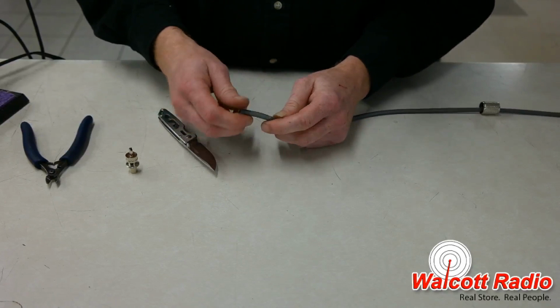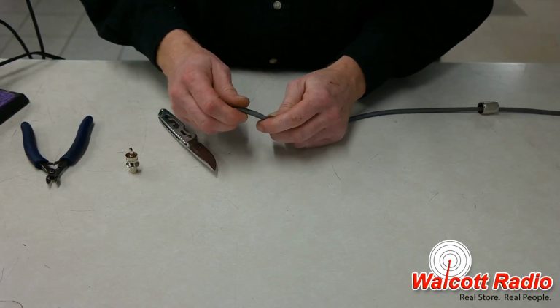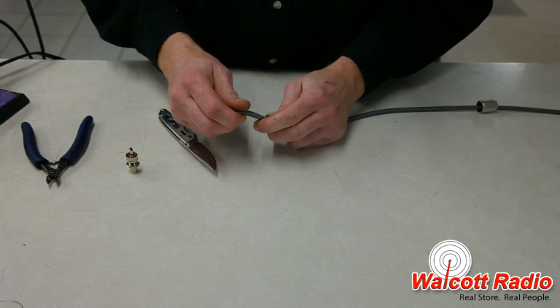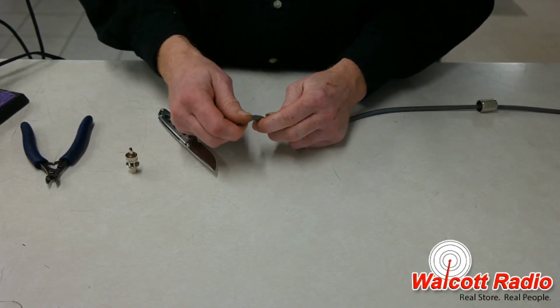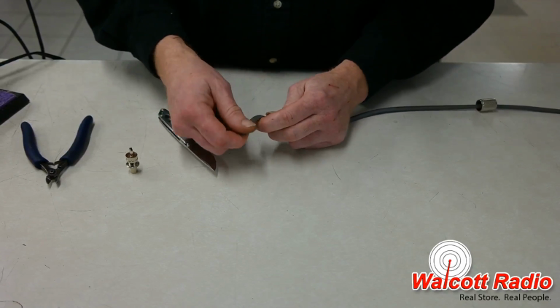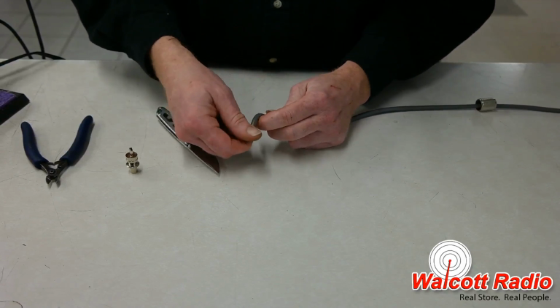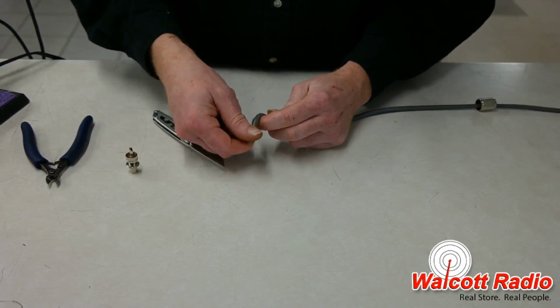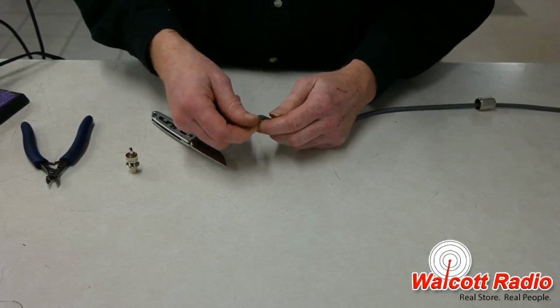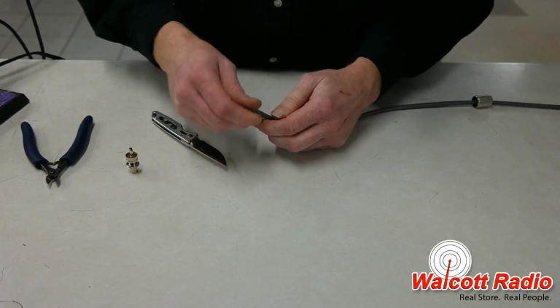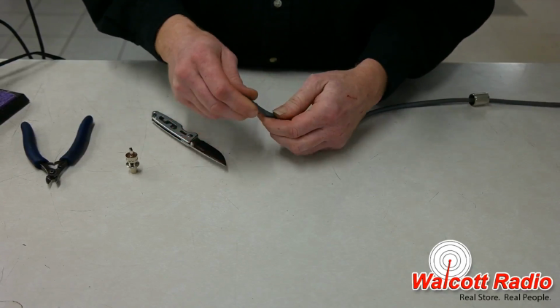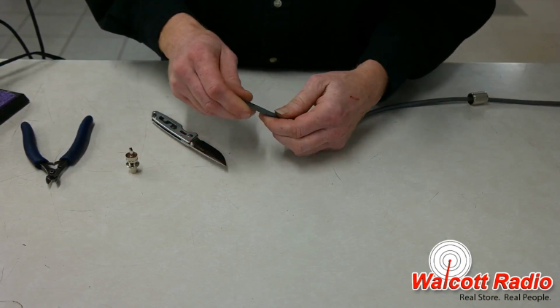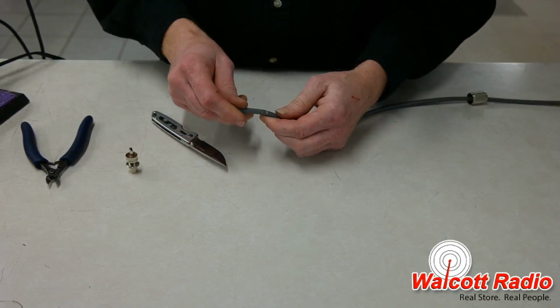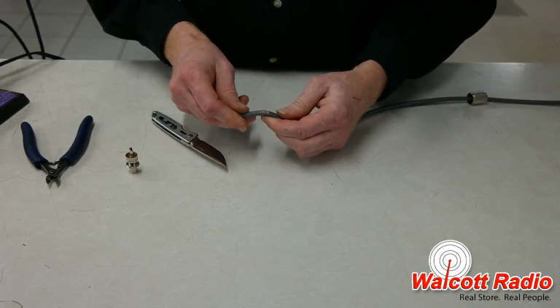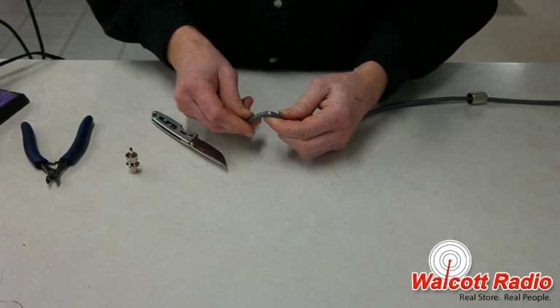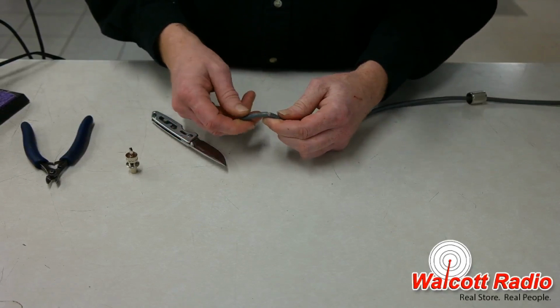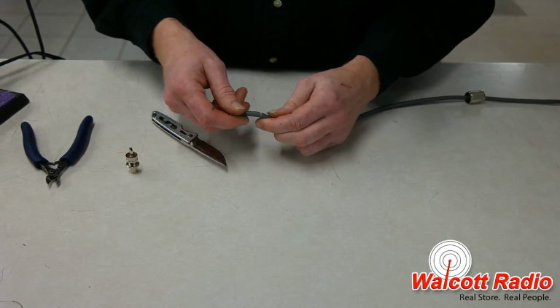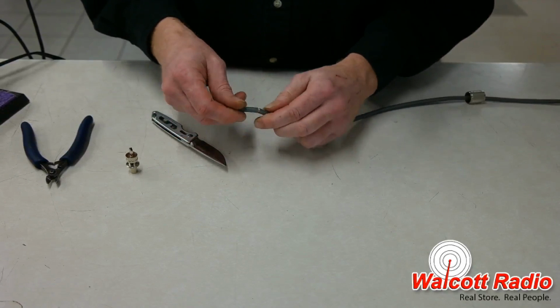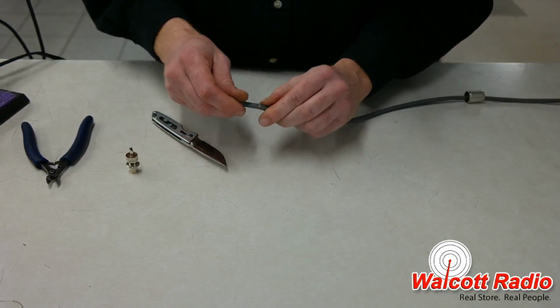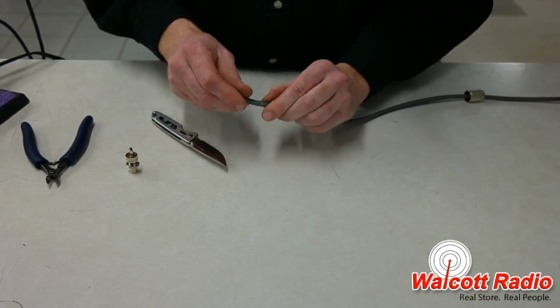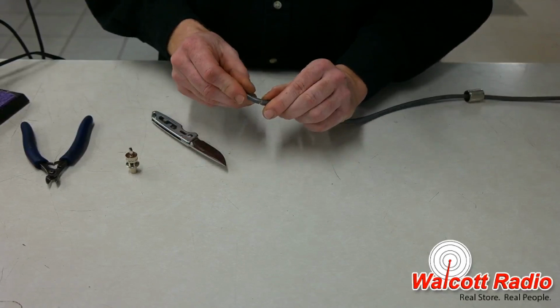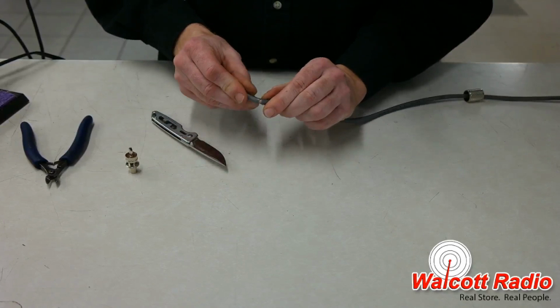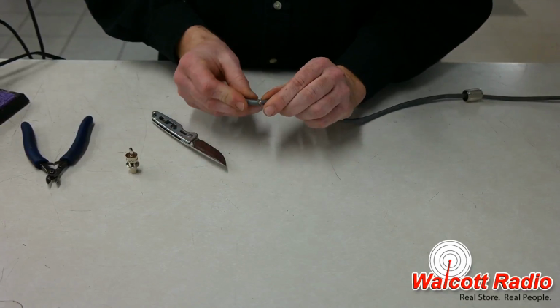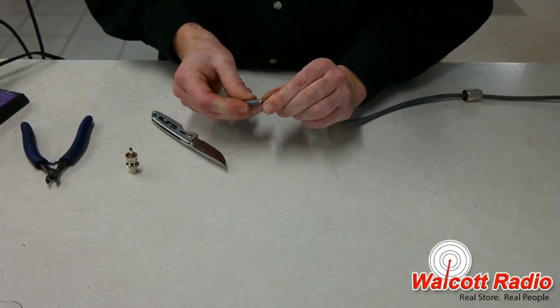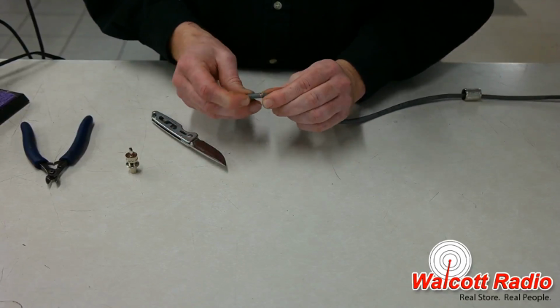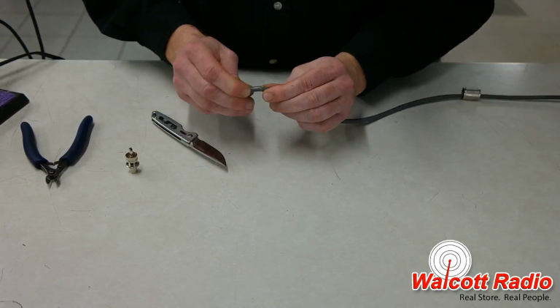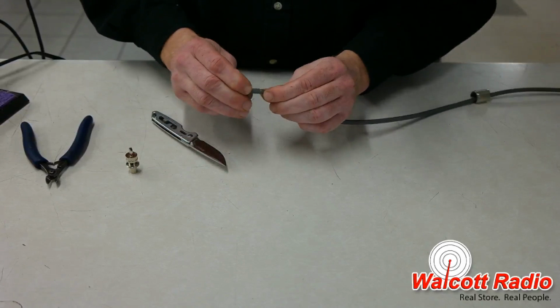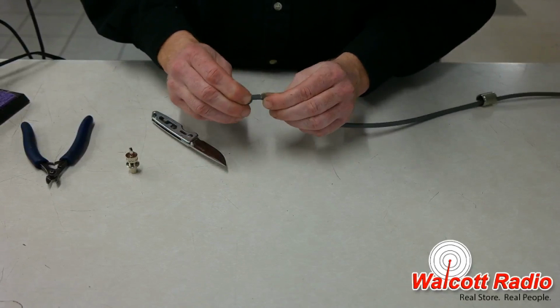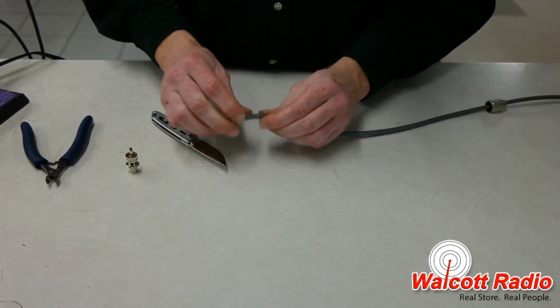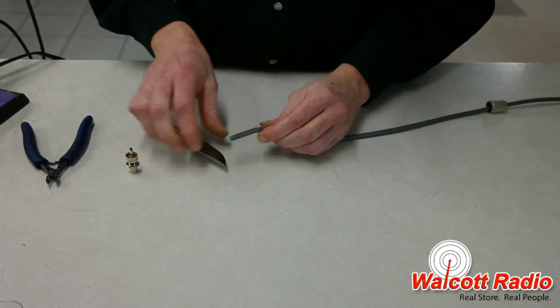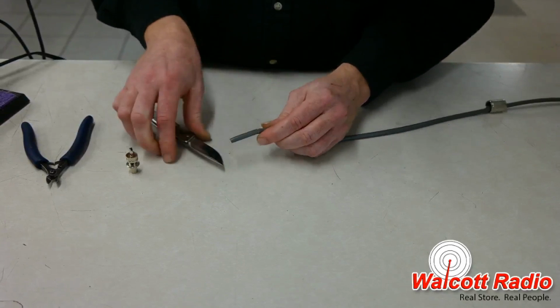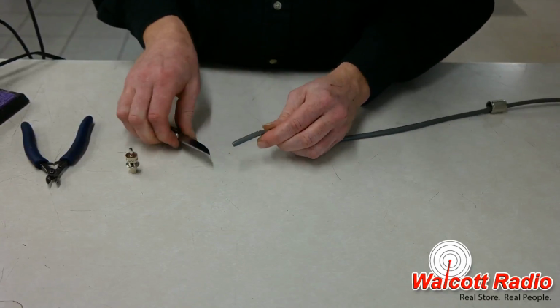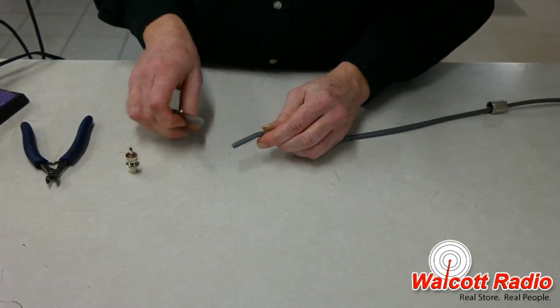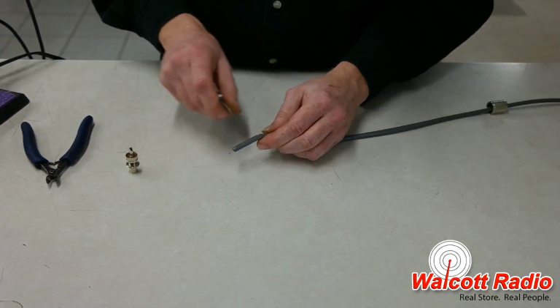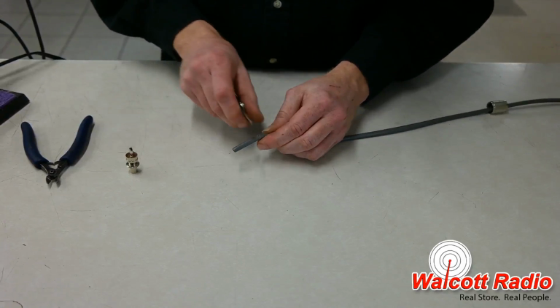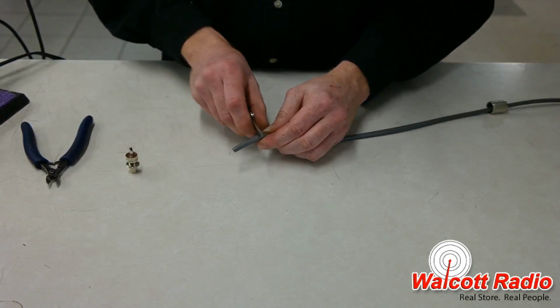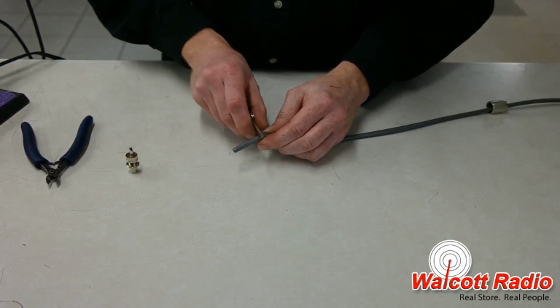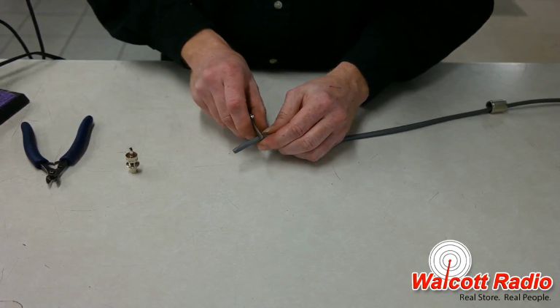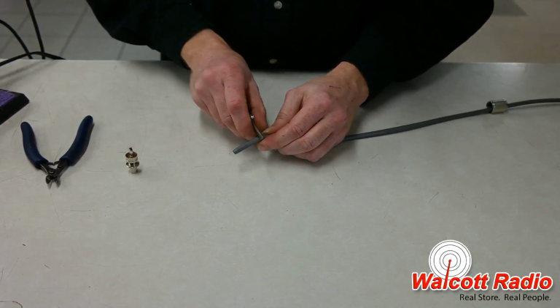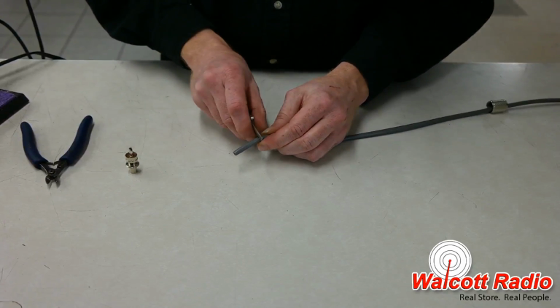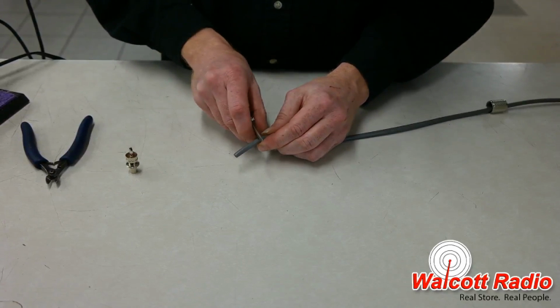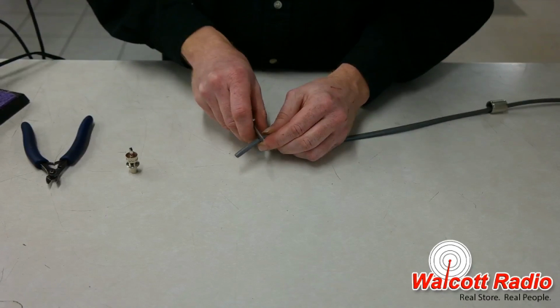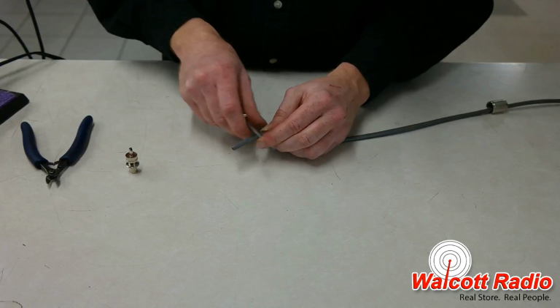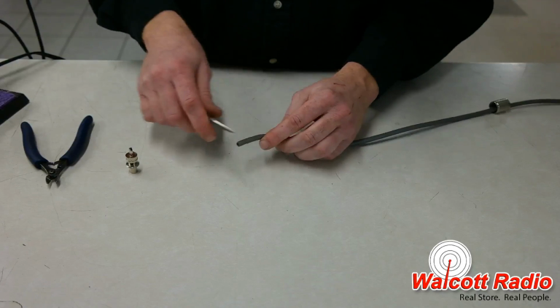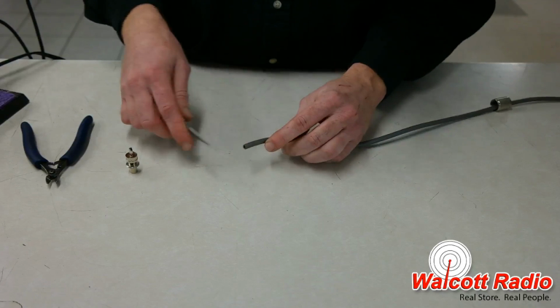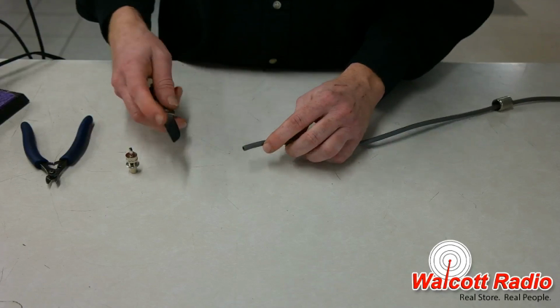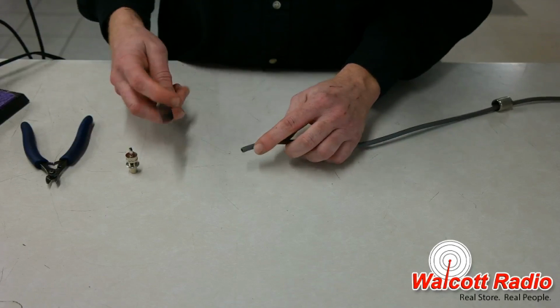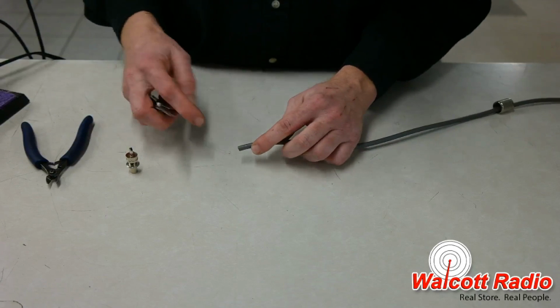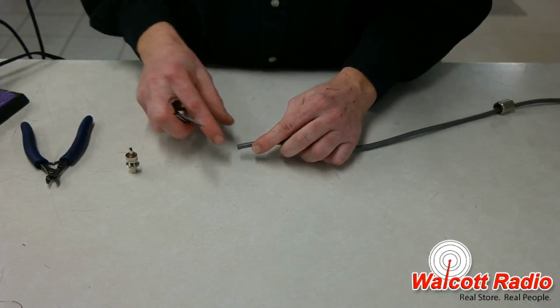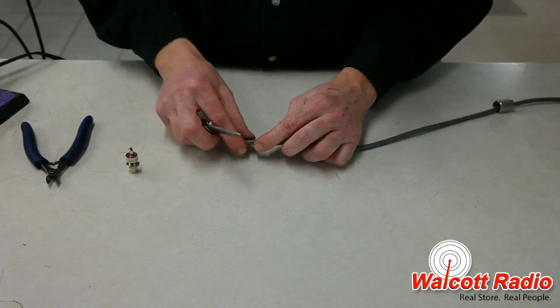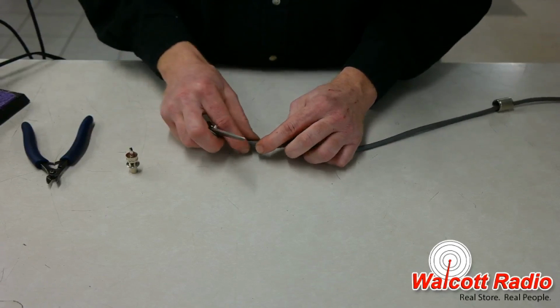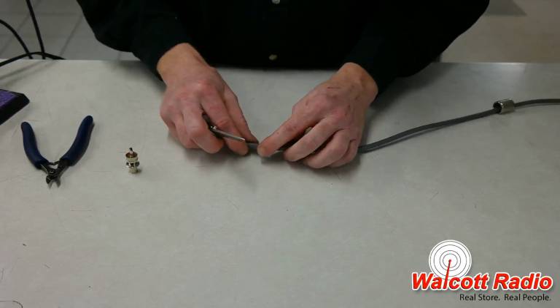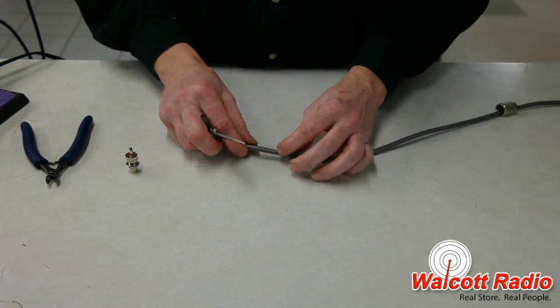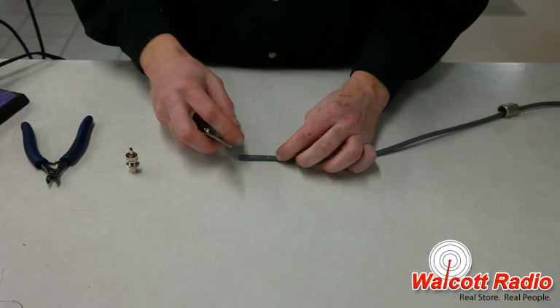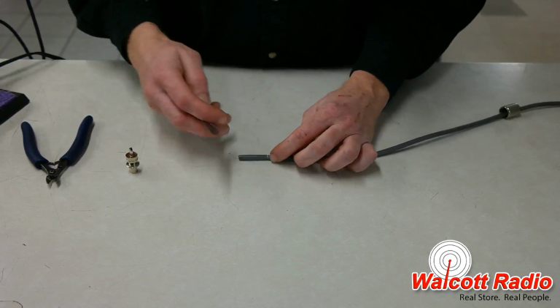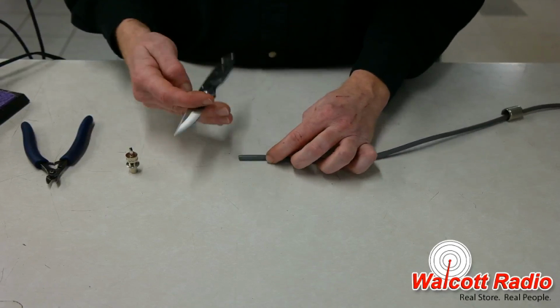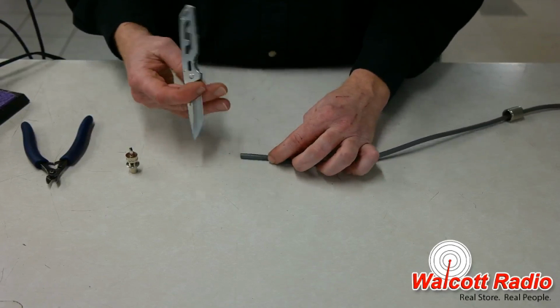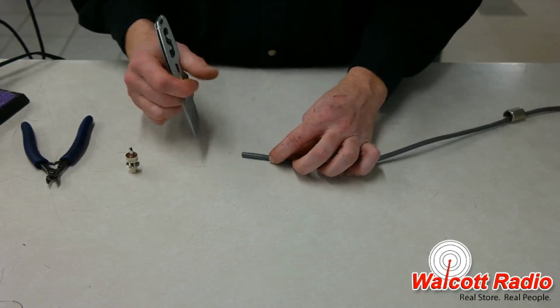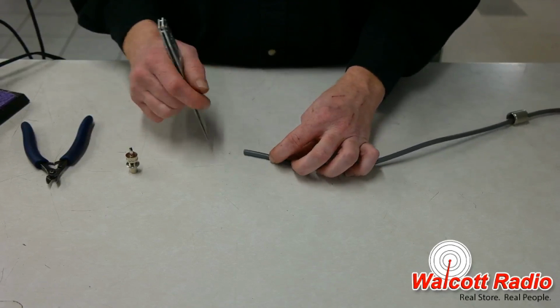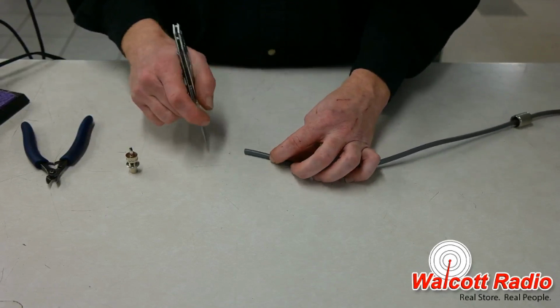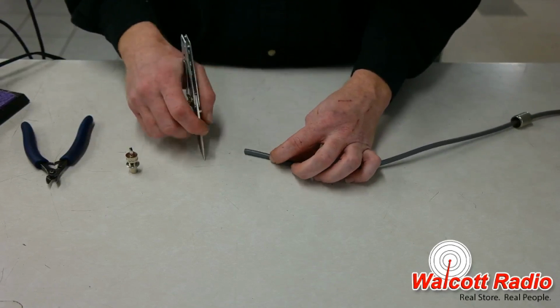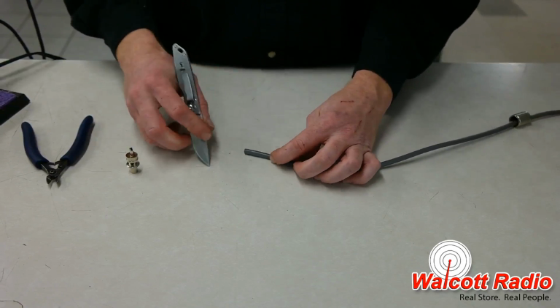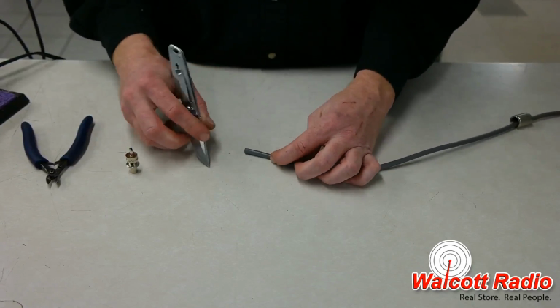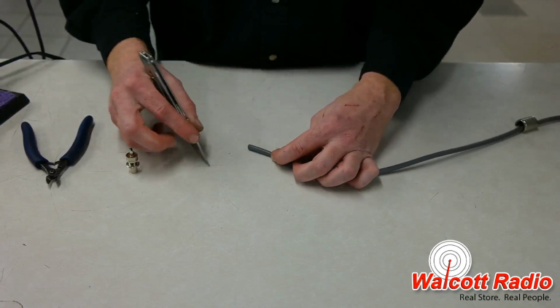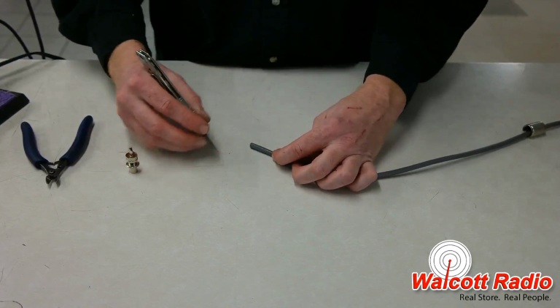Take a knife and cut the outer jacket back about an inch and a half. You can split the jacket down the center for easy removal.